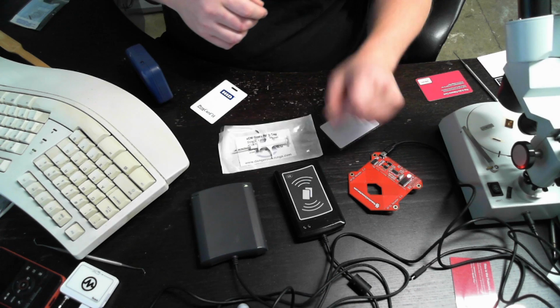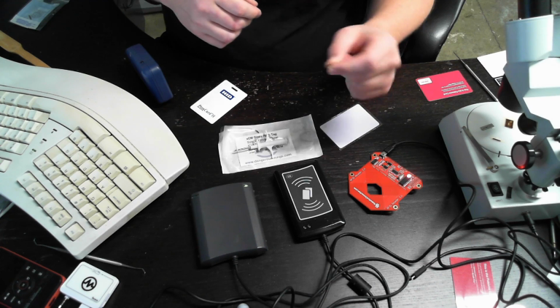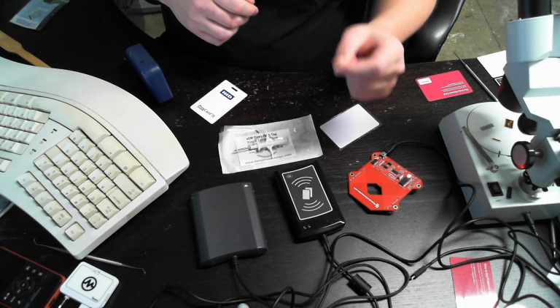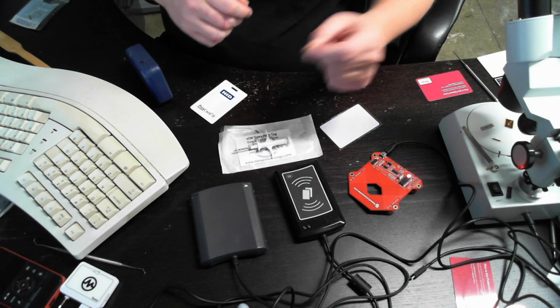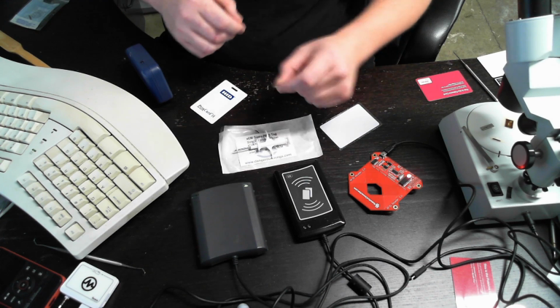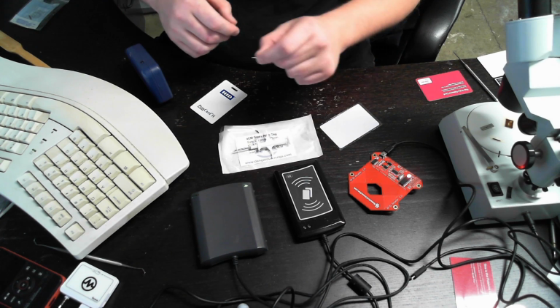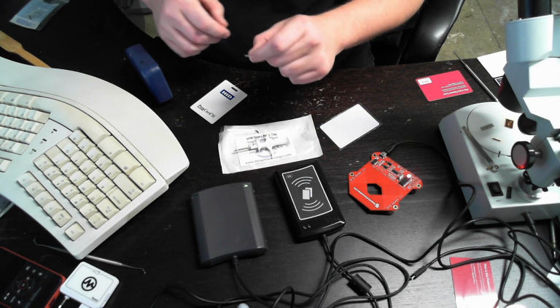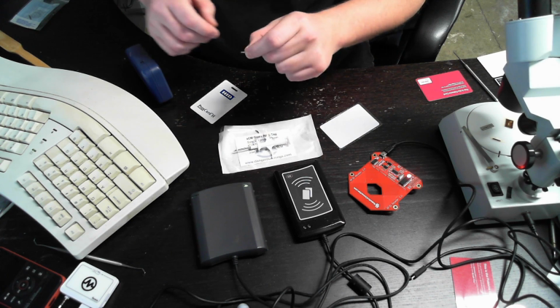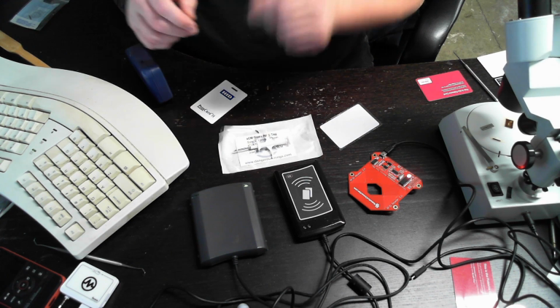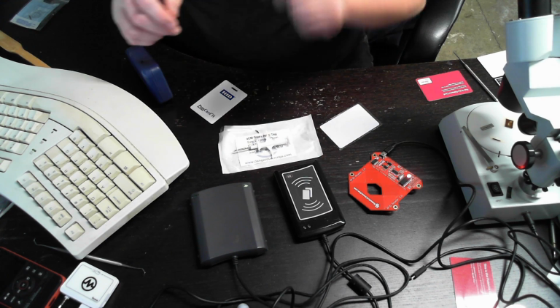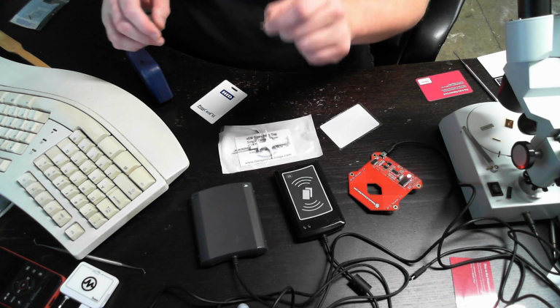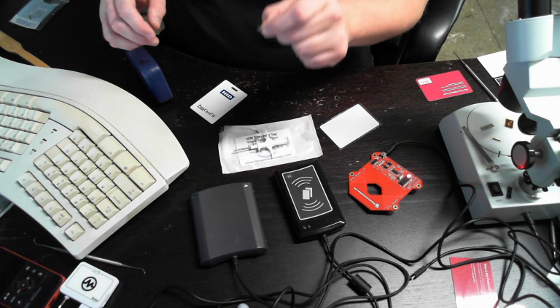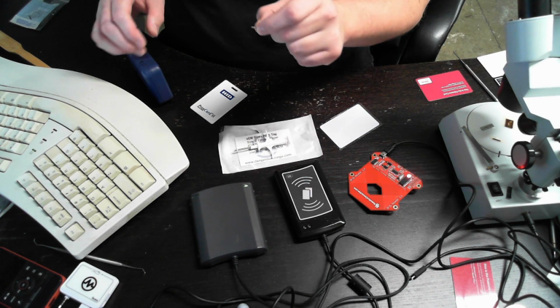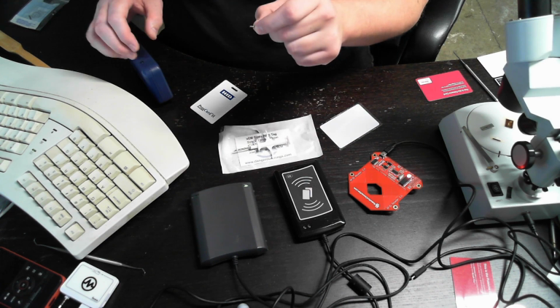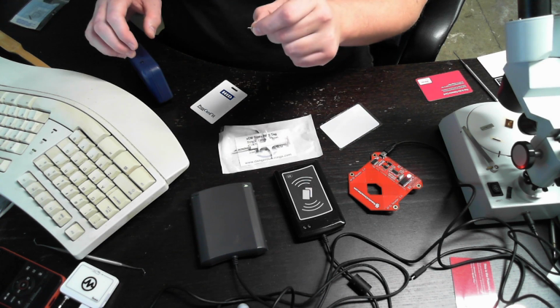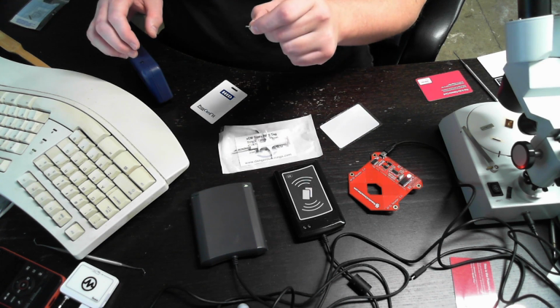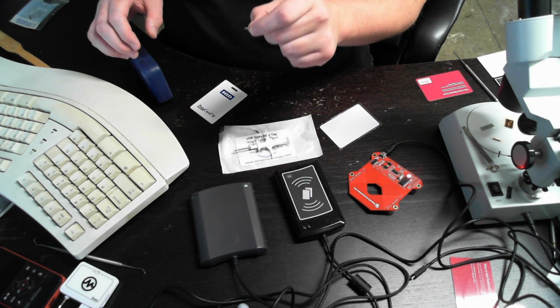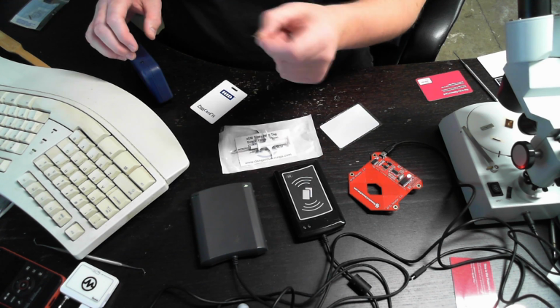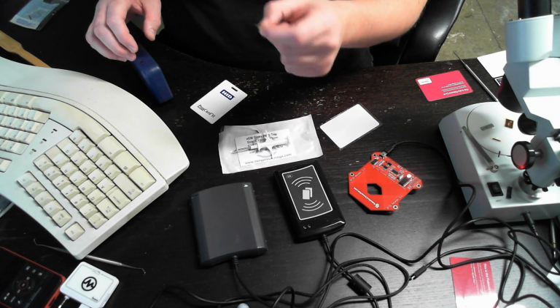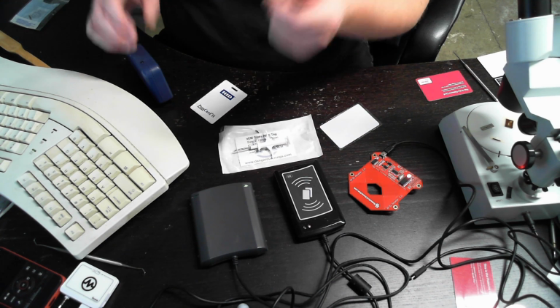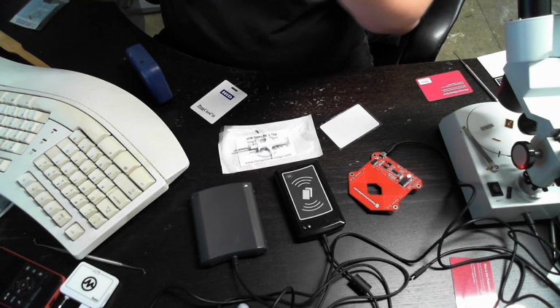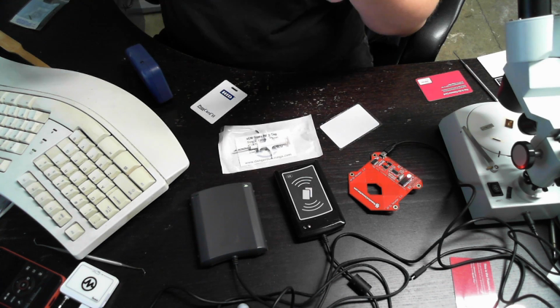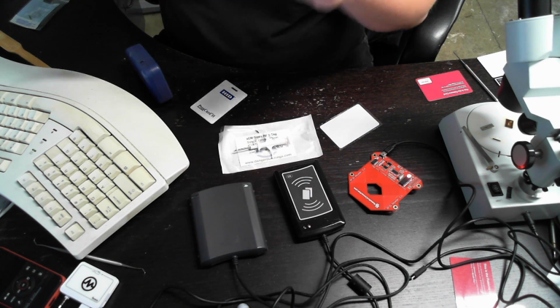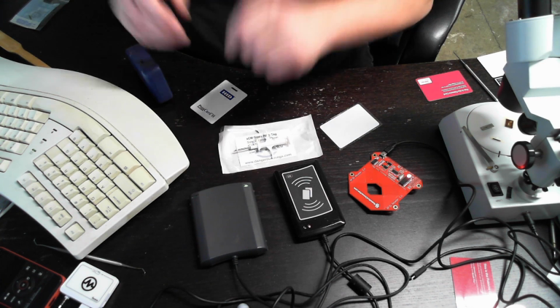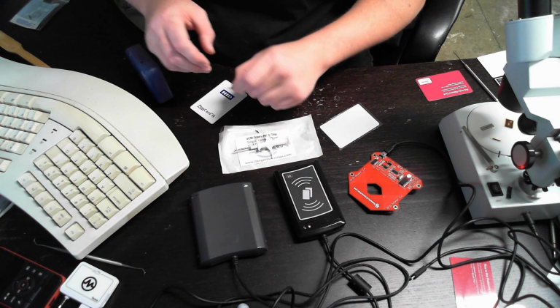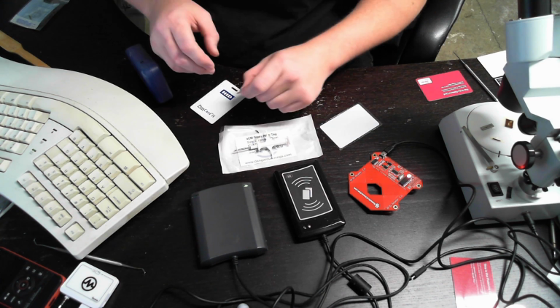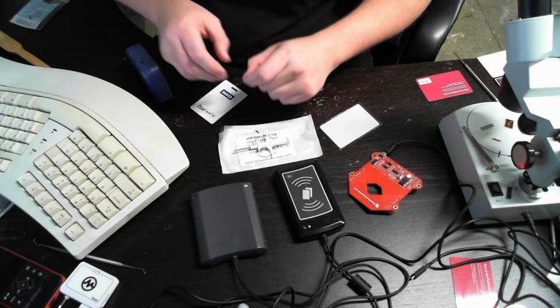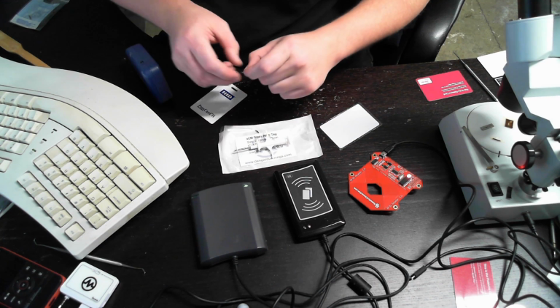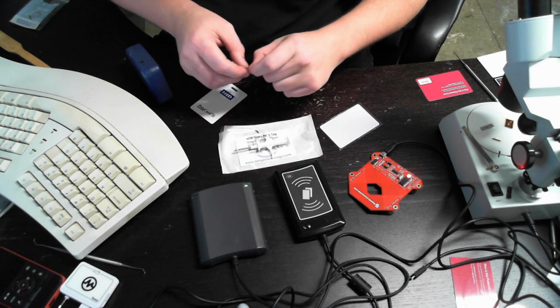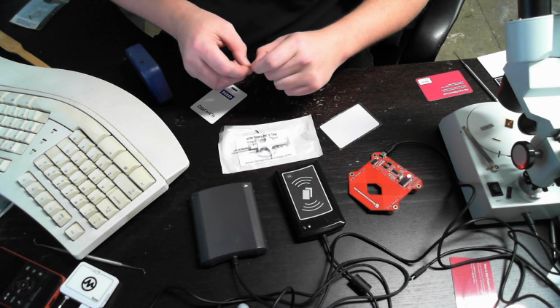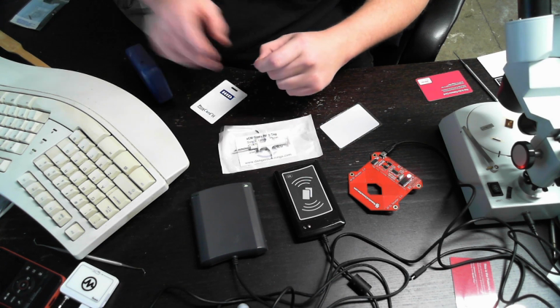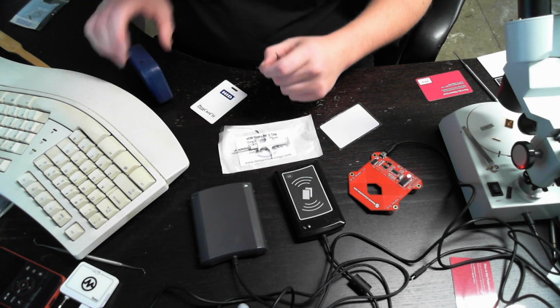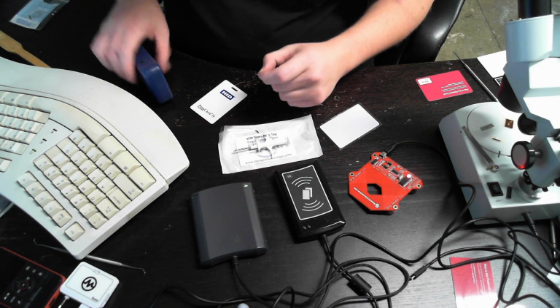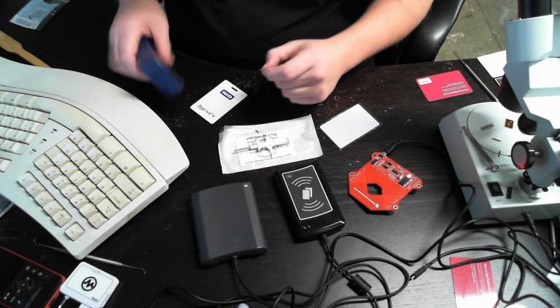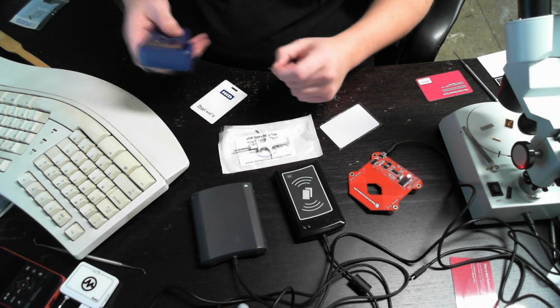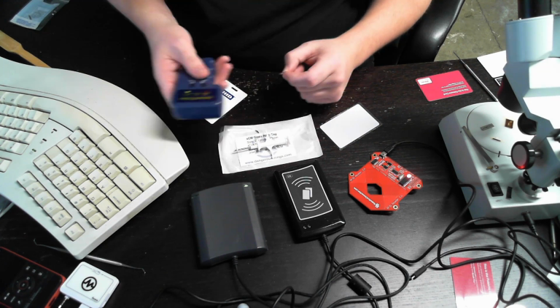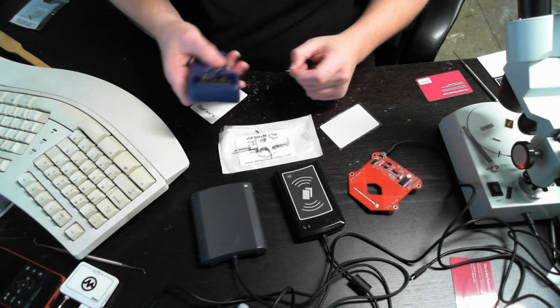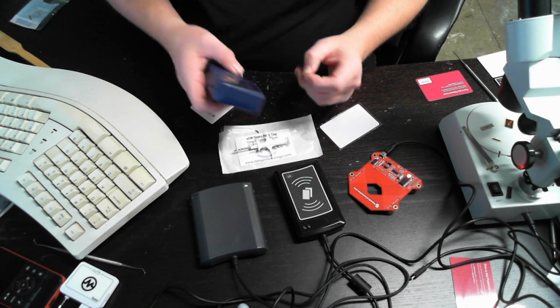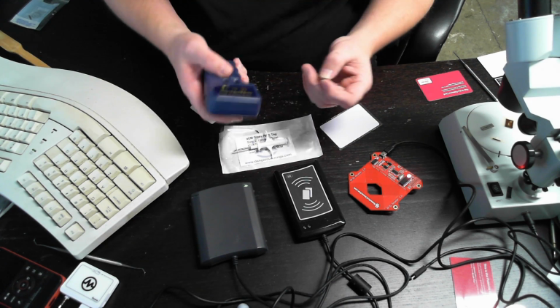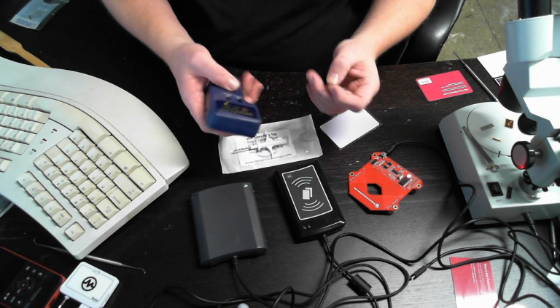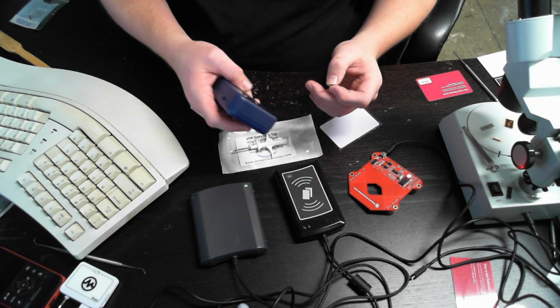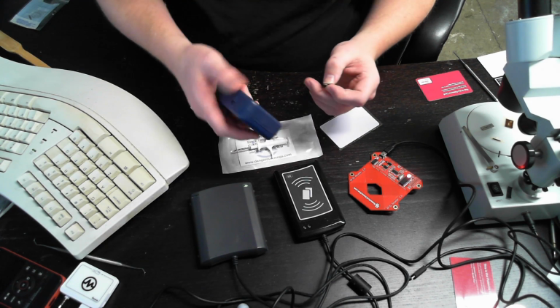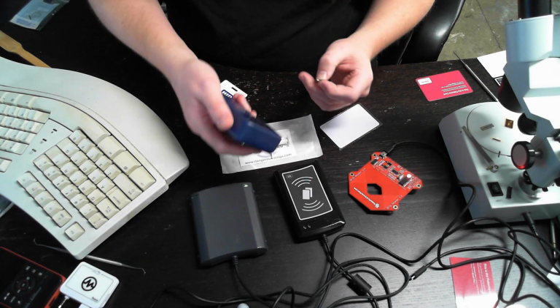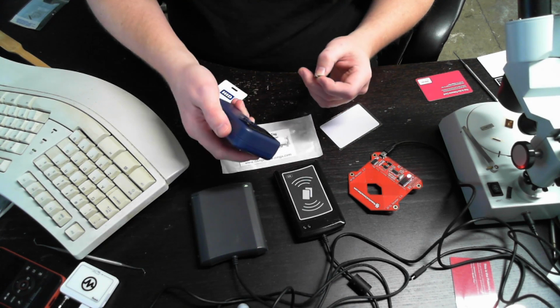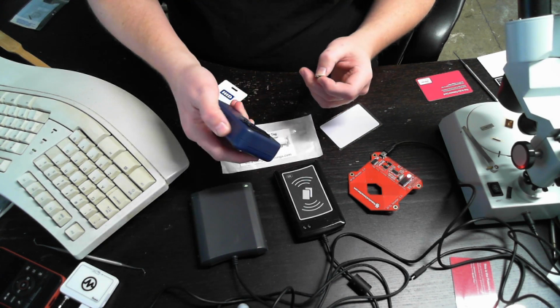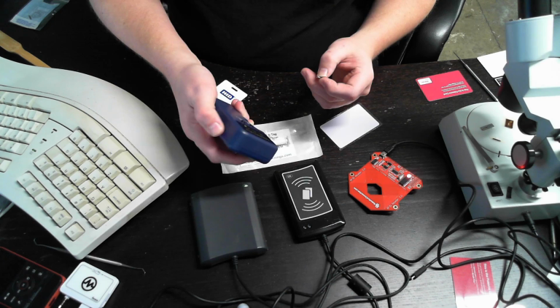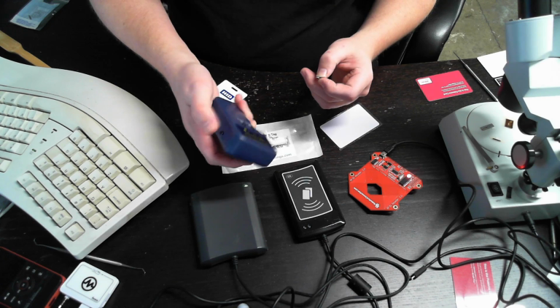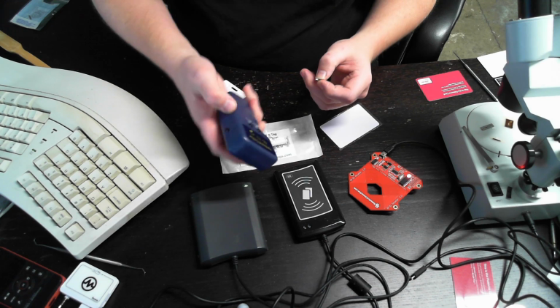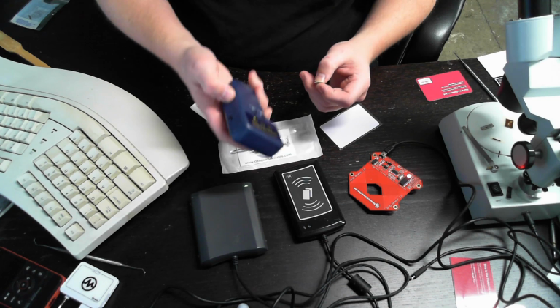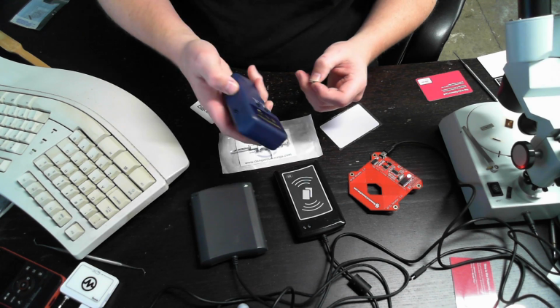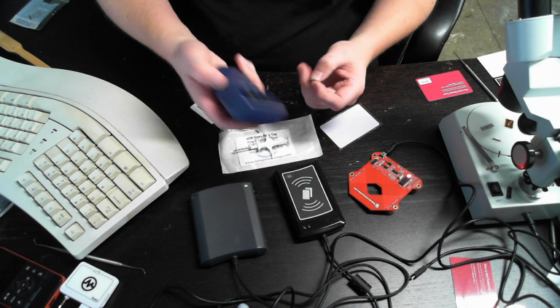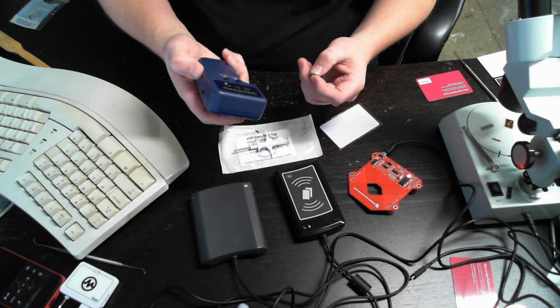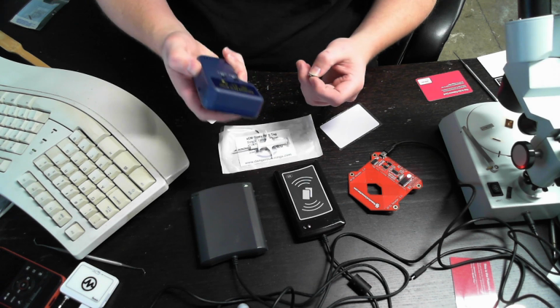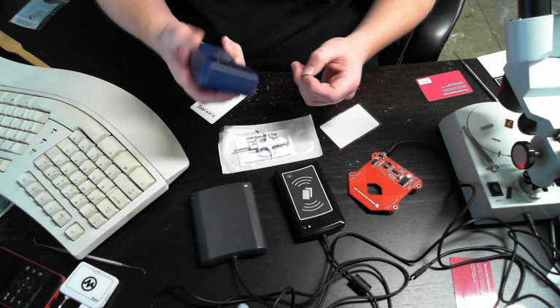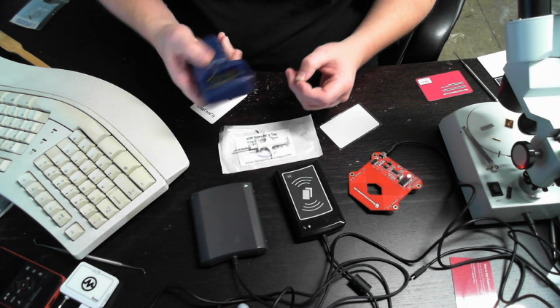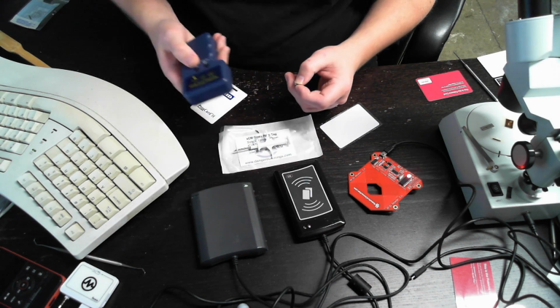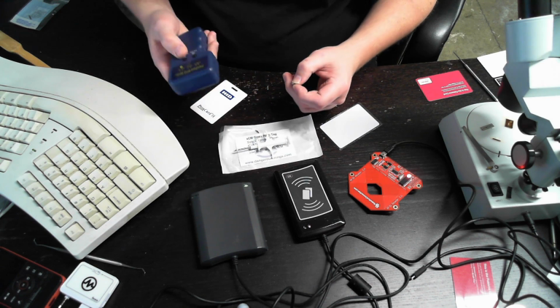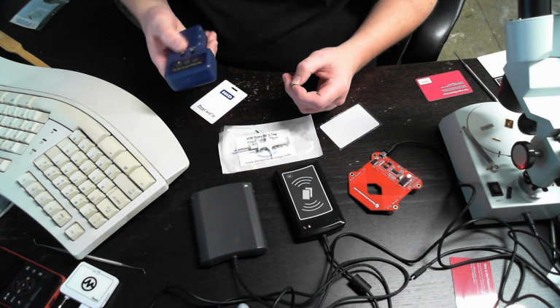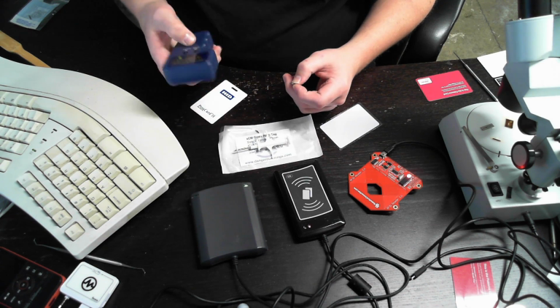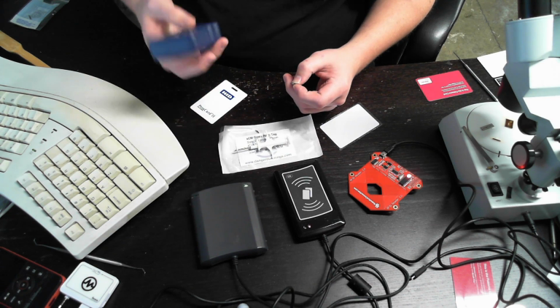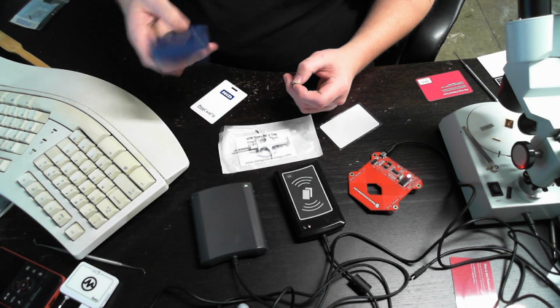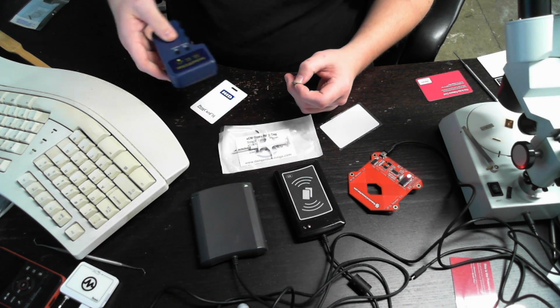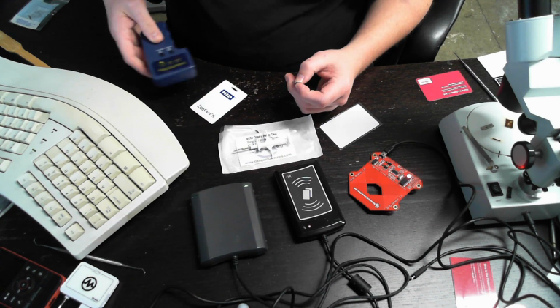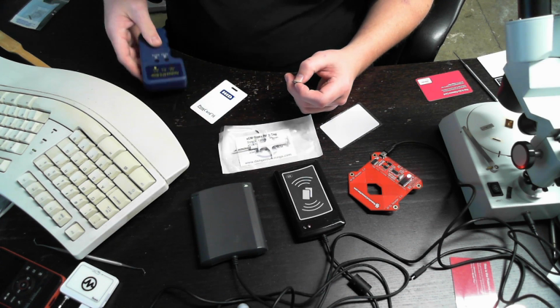So it's programmed as HID now. That's essentially how you use the copier. When you're done, you turn it off — and there you go, that's it.